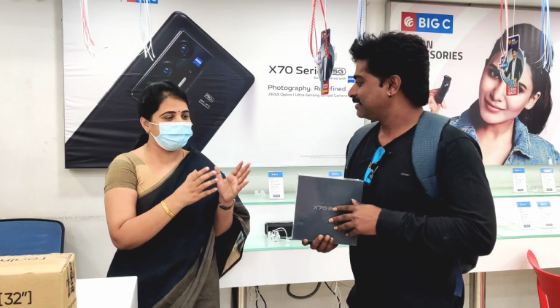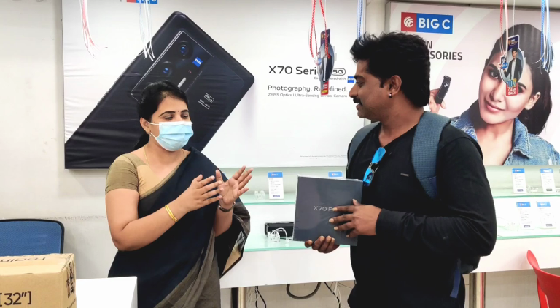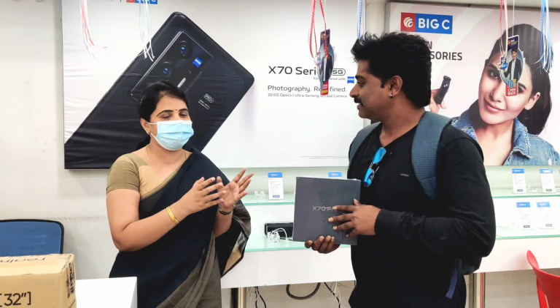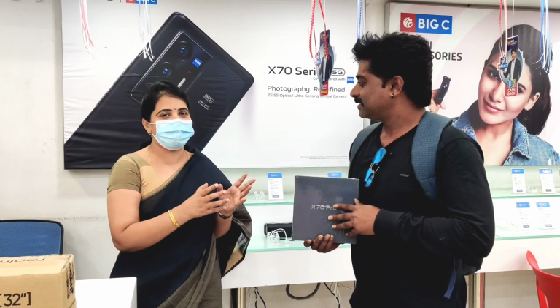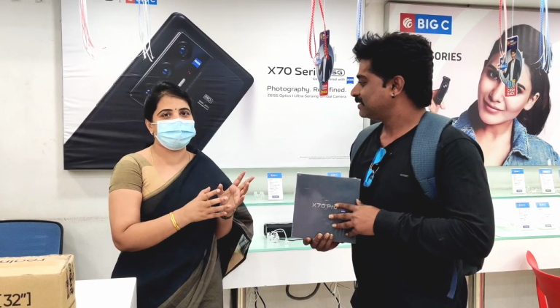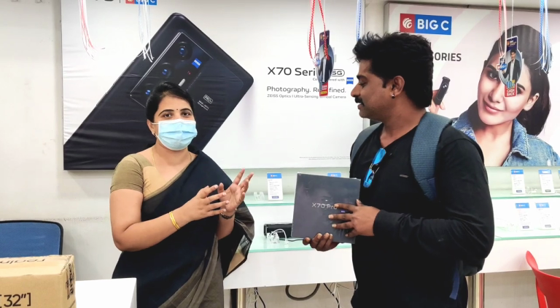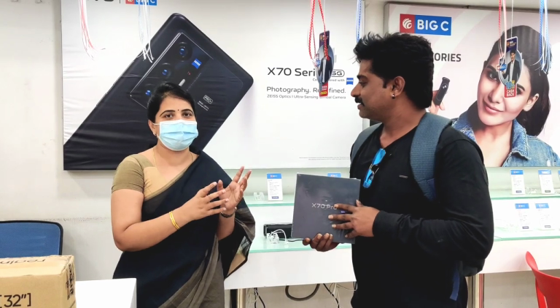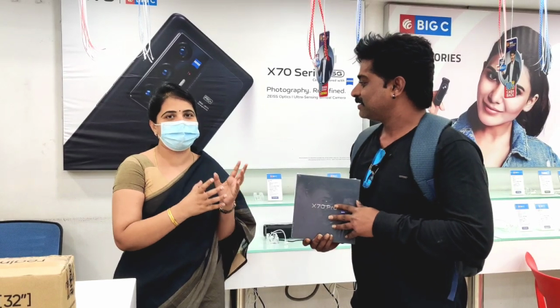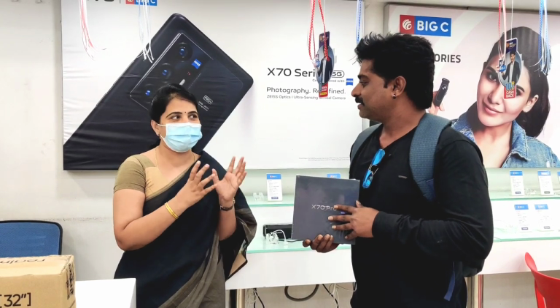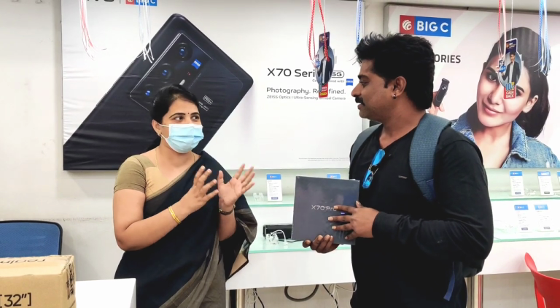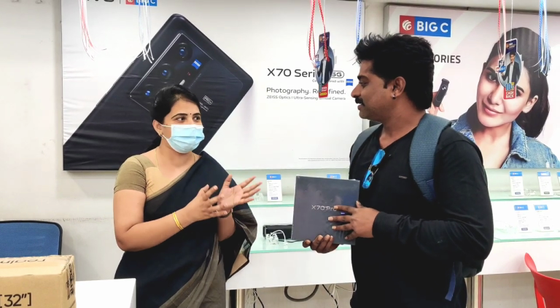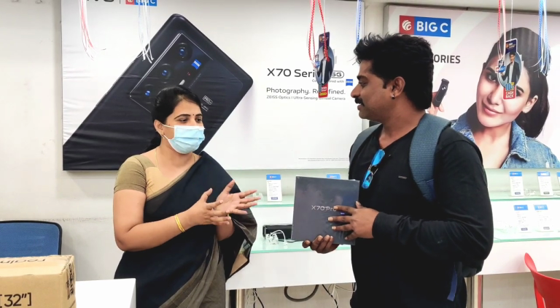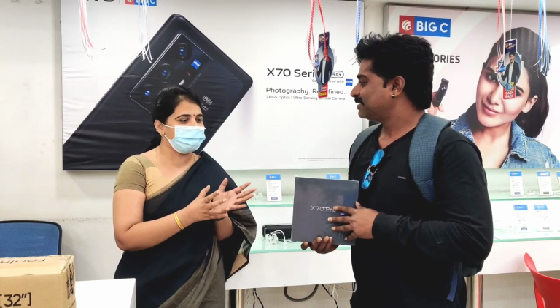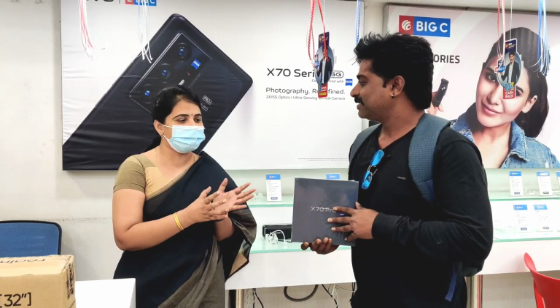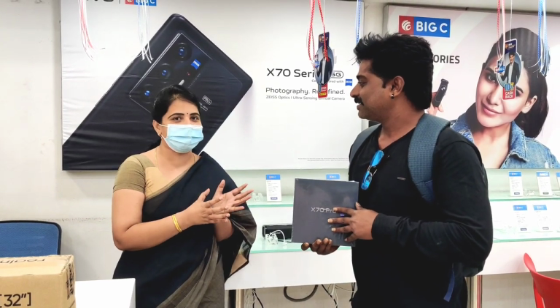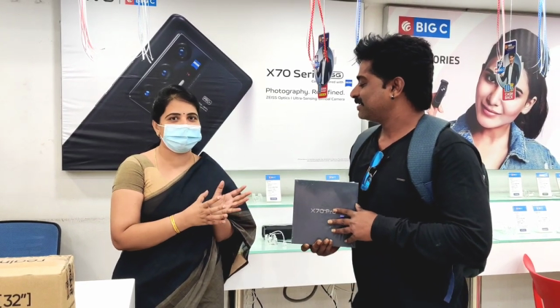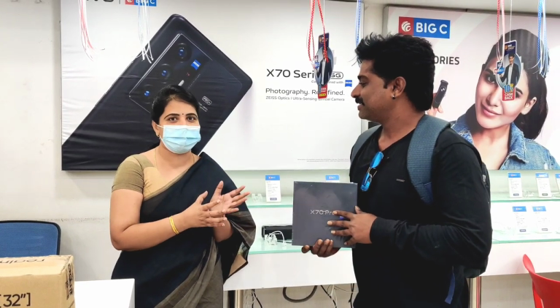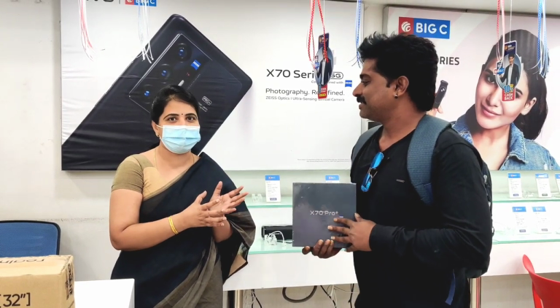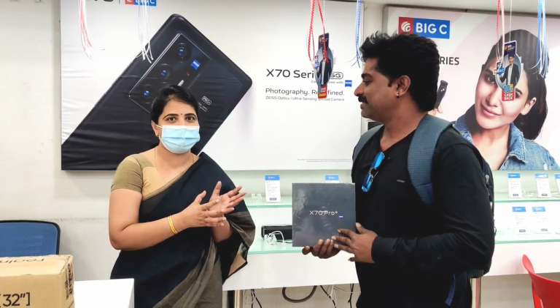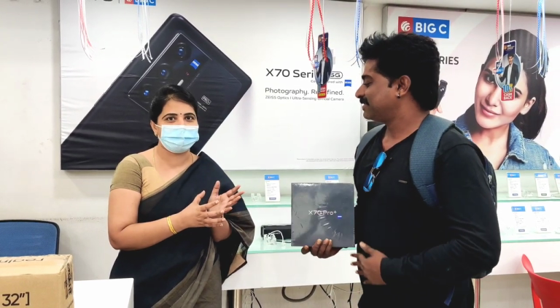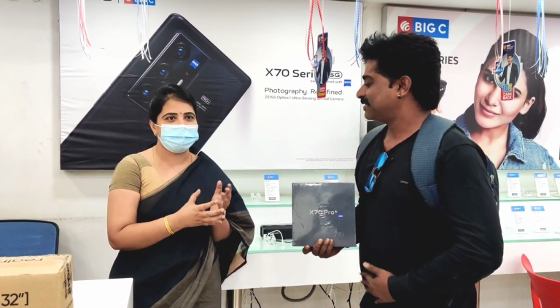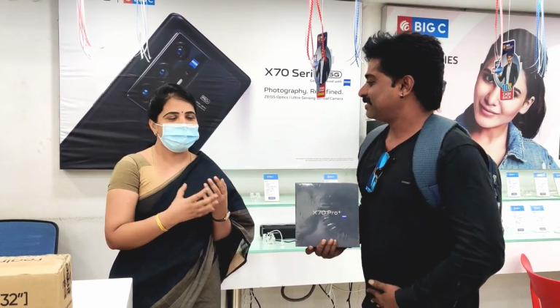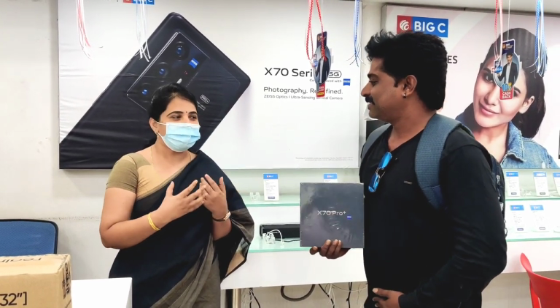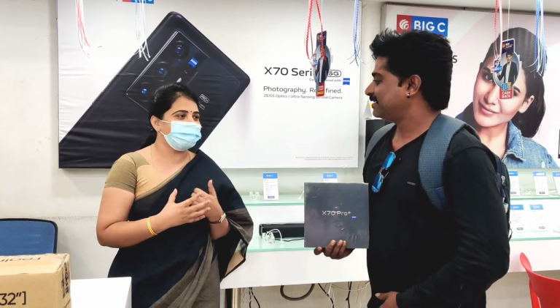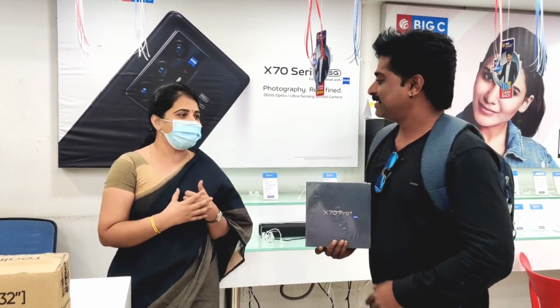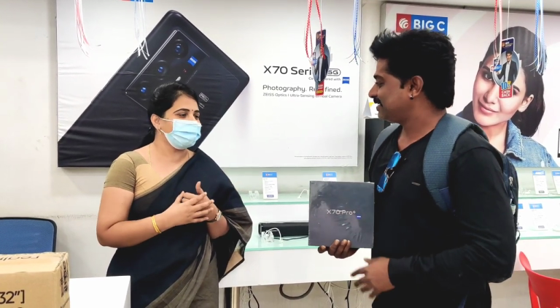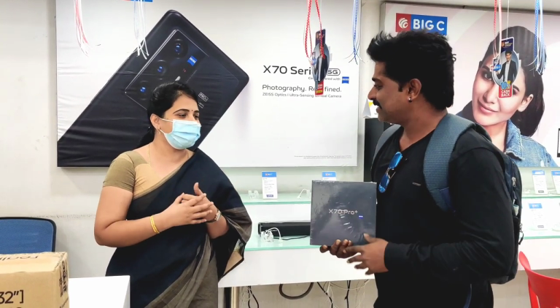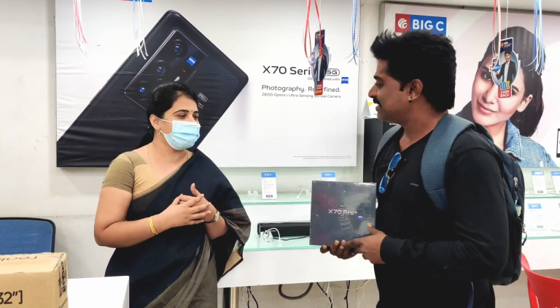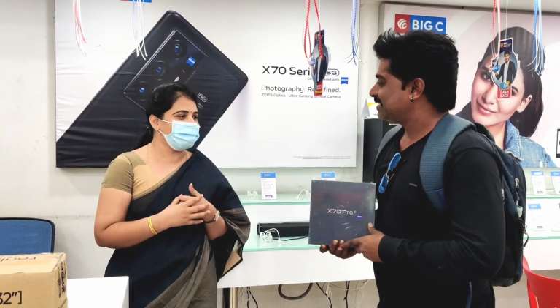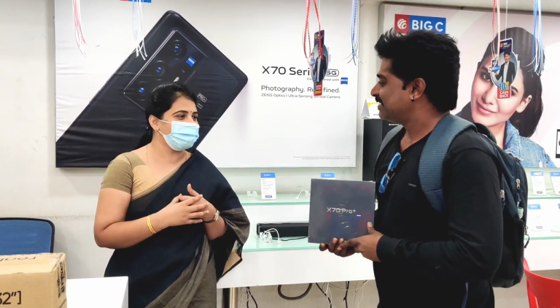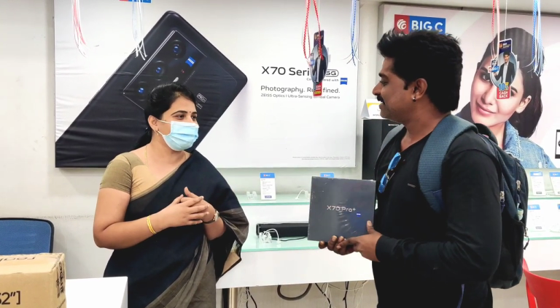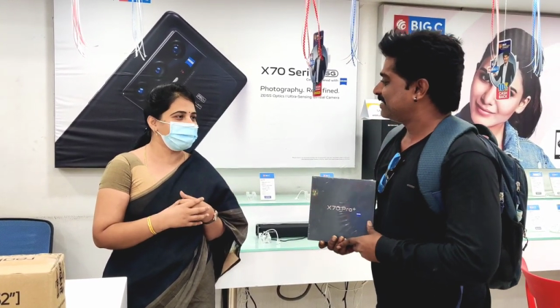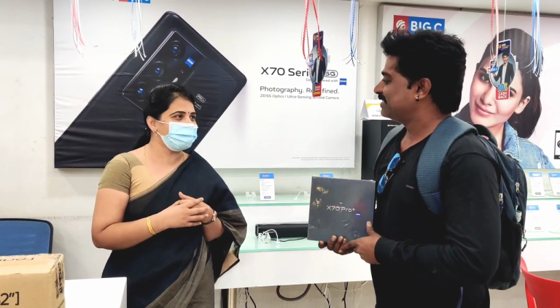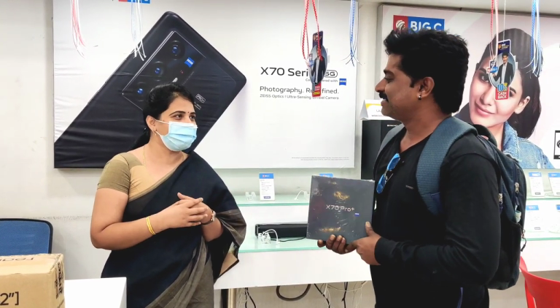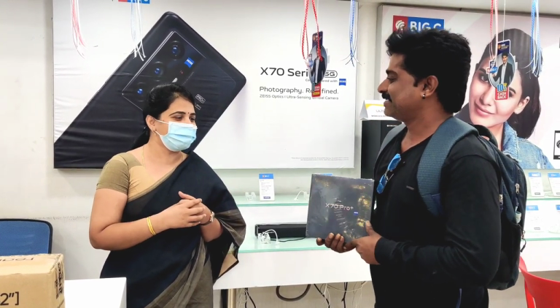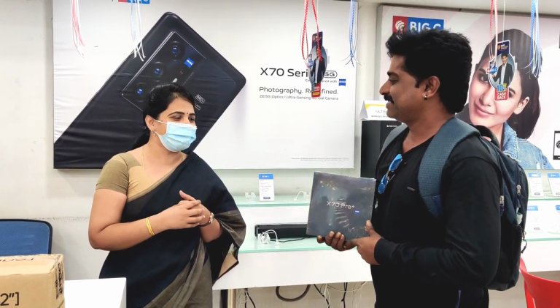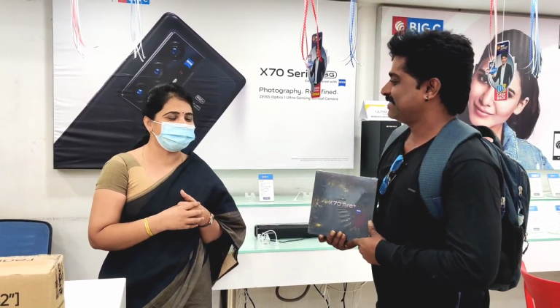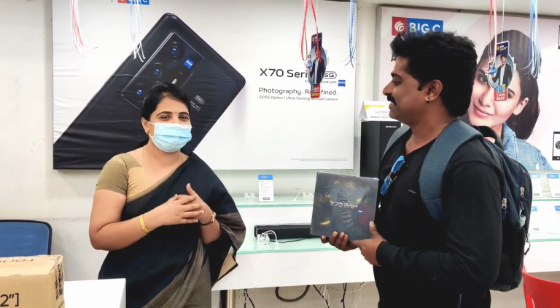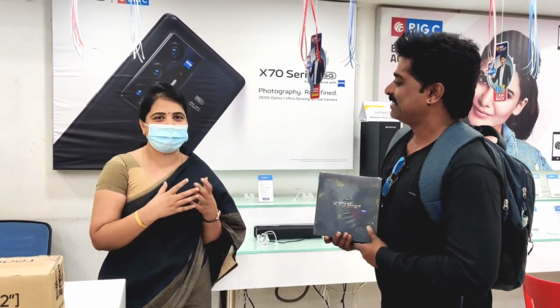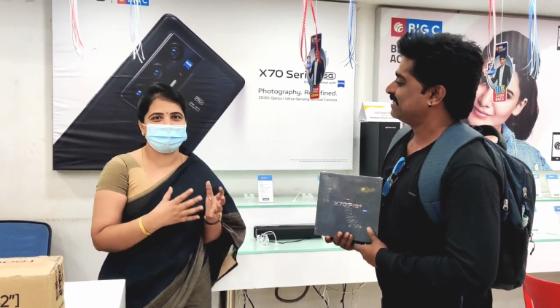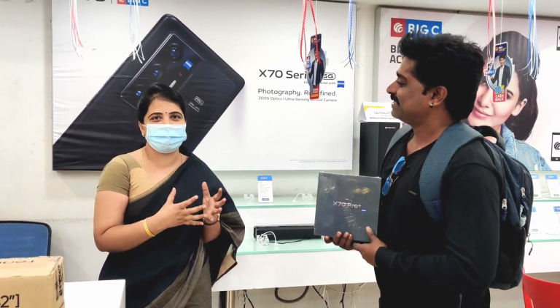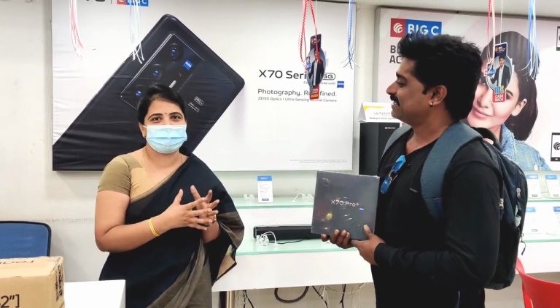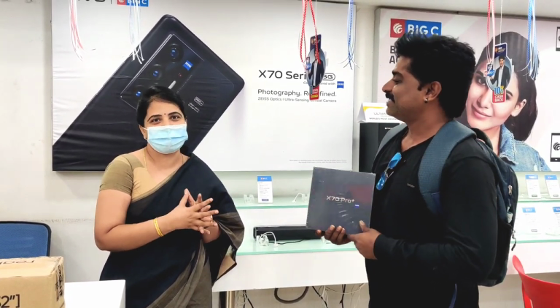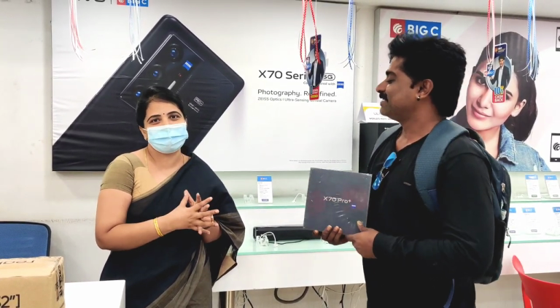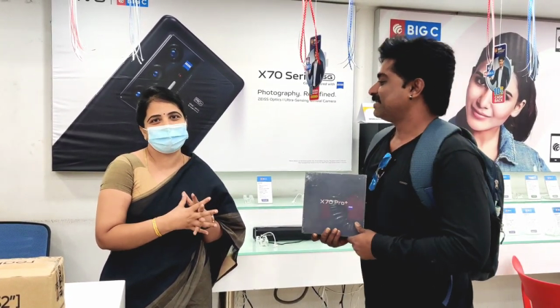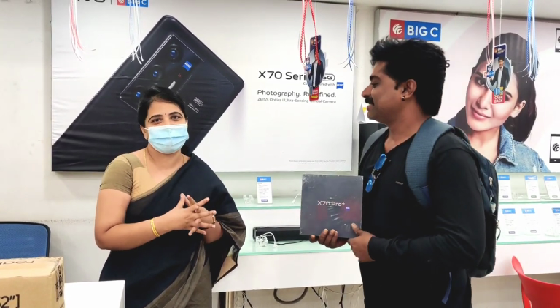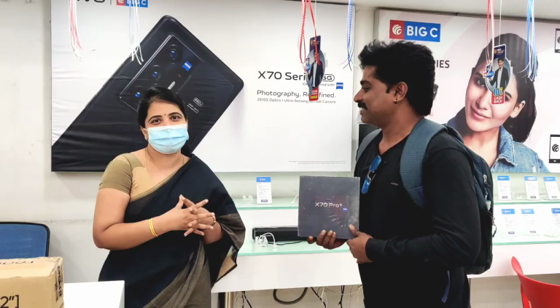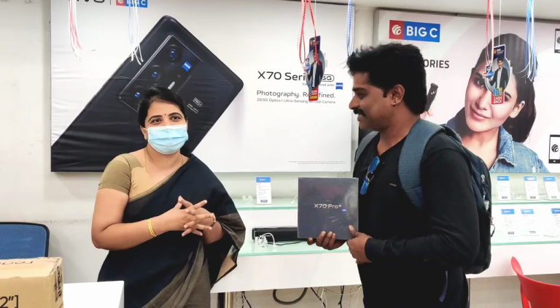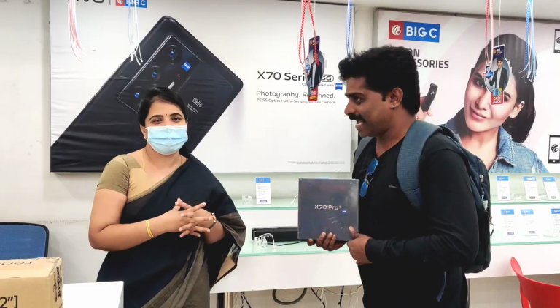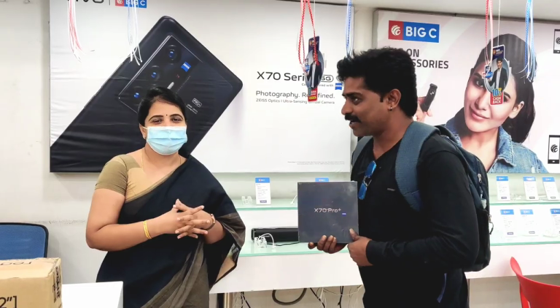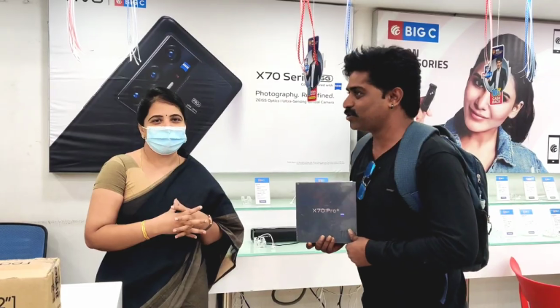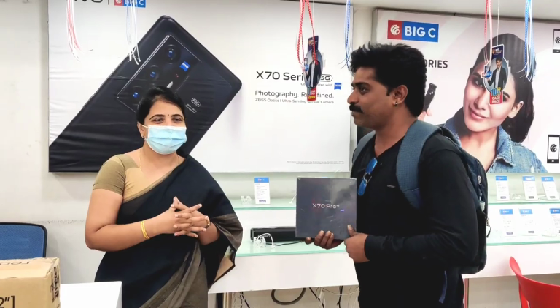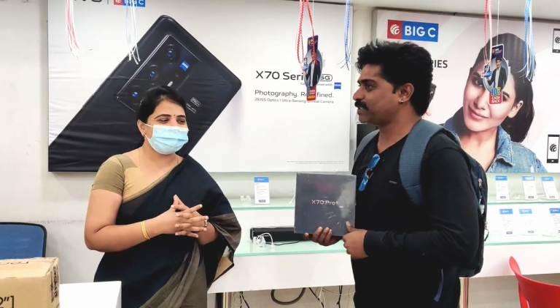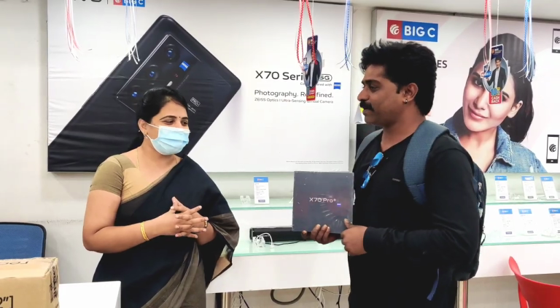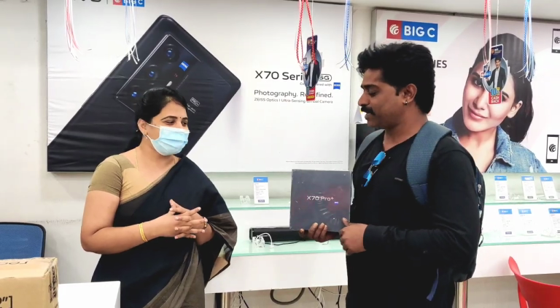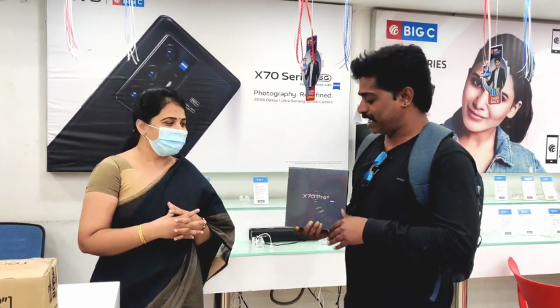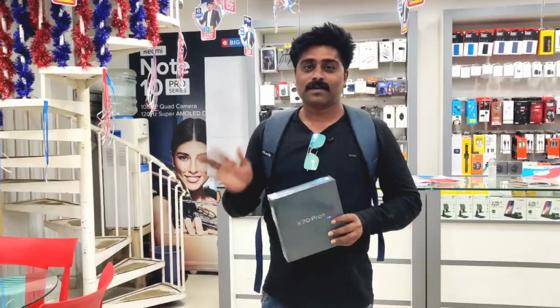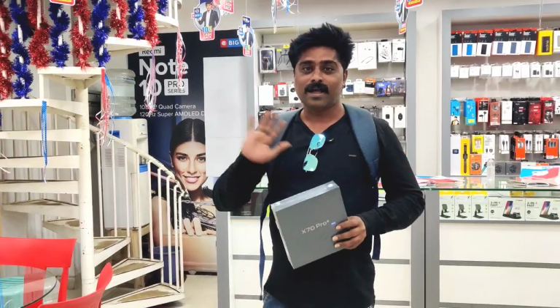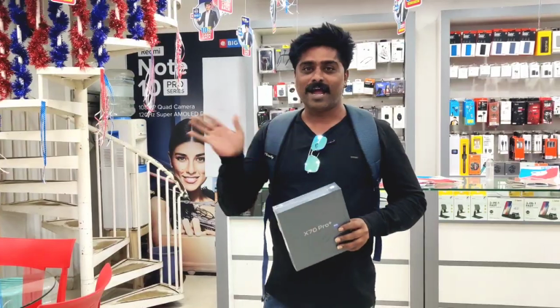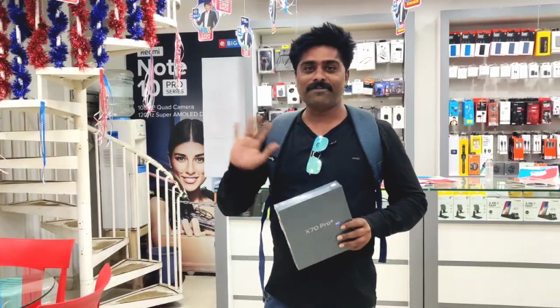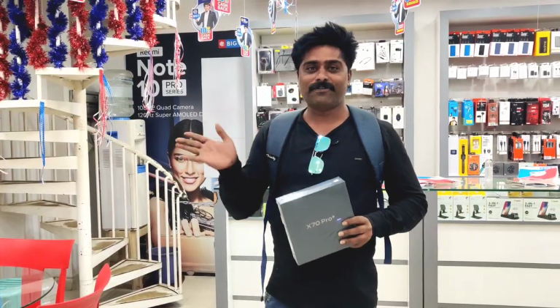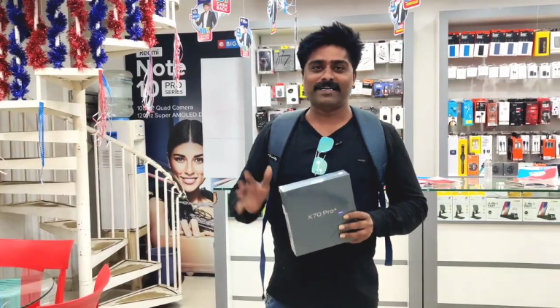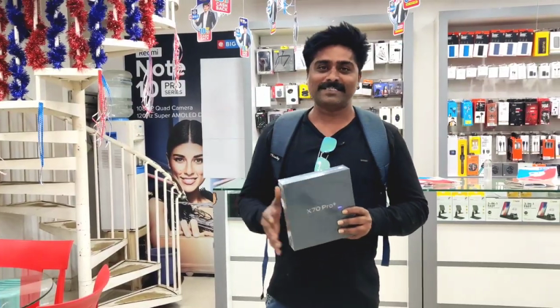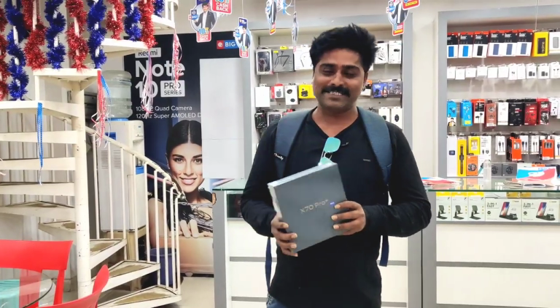When the right person has the right product, the feeling will be satisfied. Thank you so much. Hi friends.